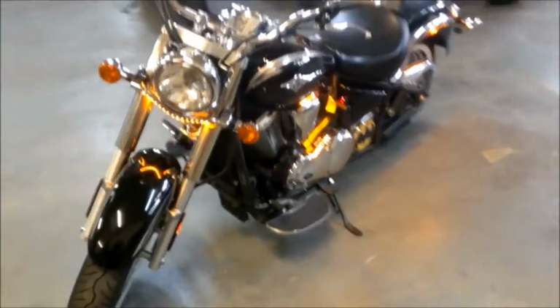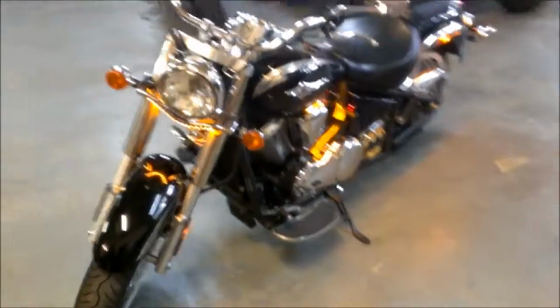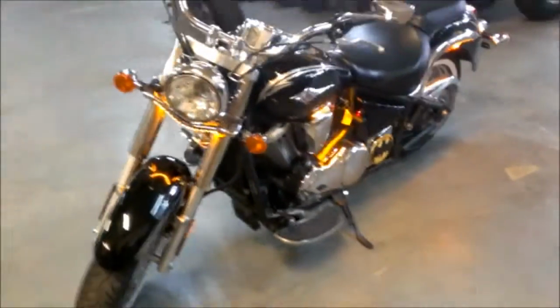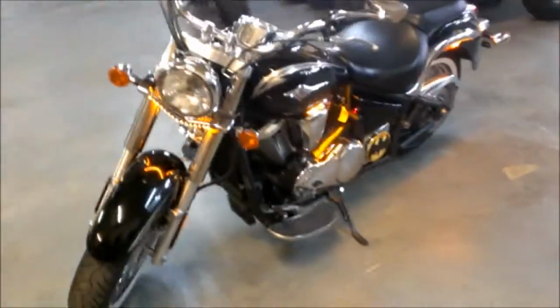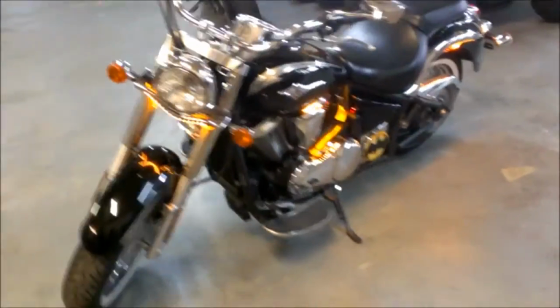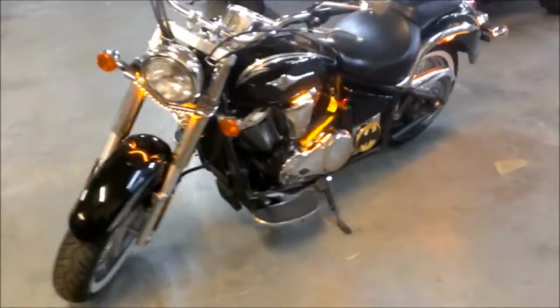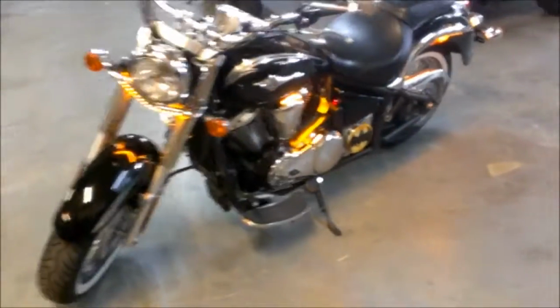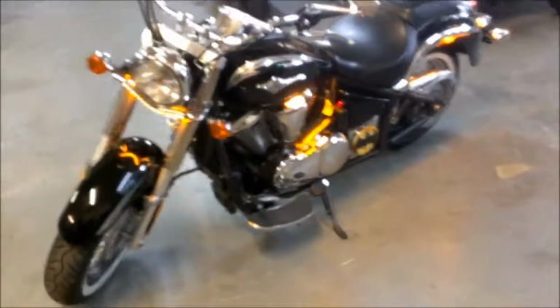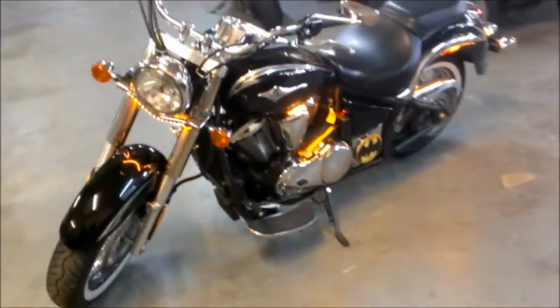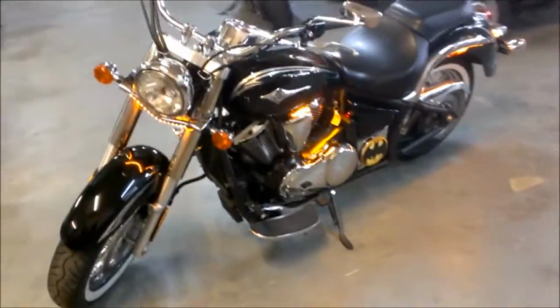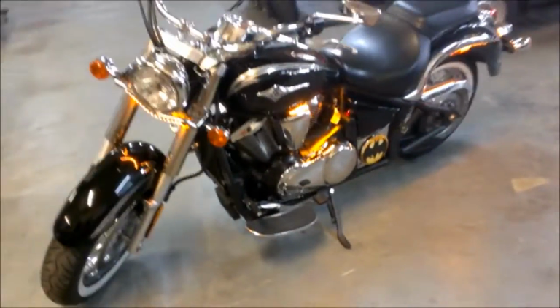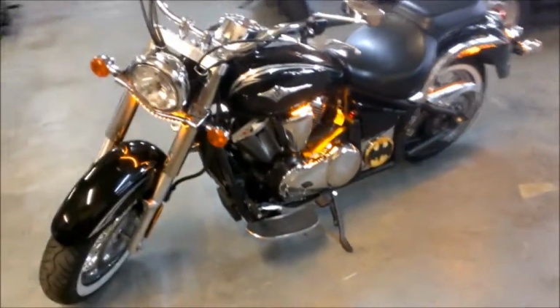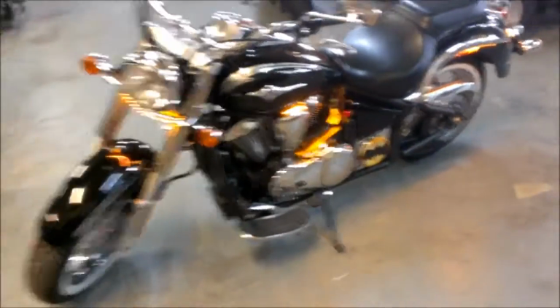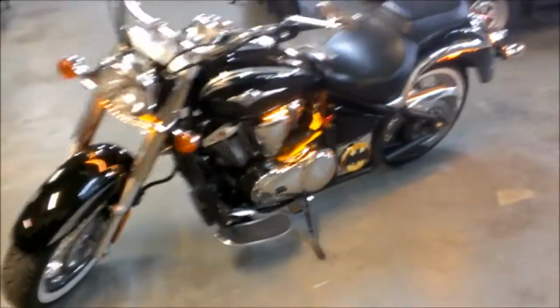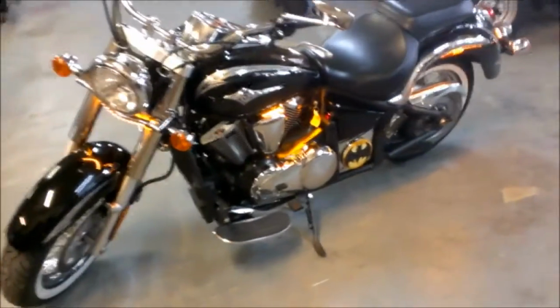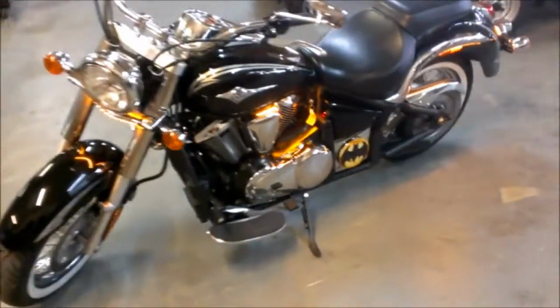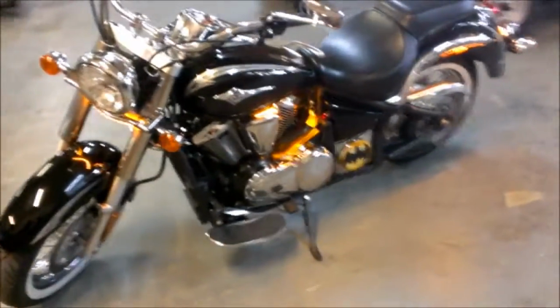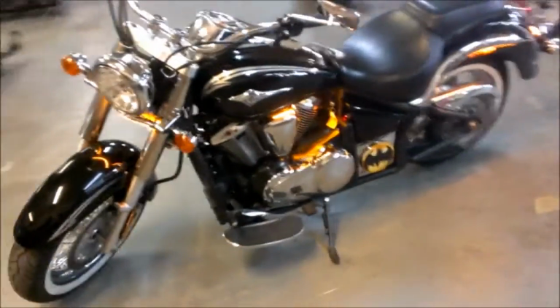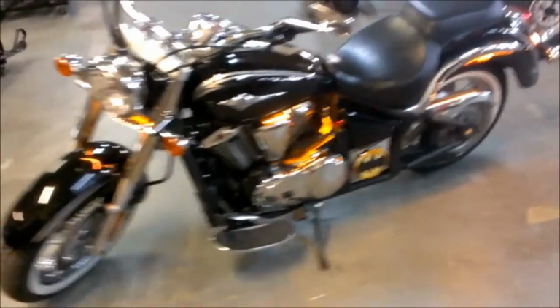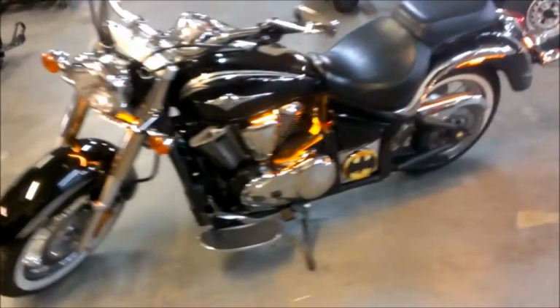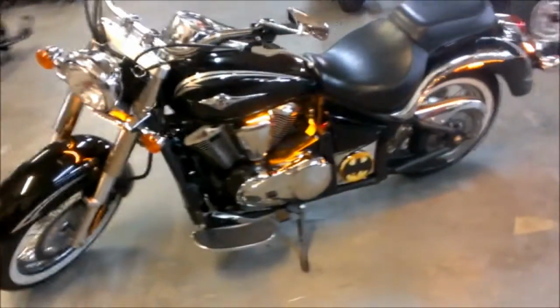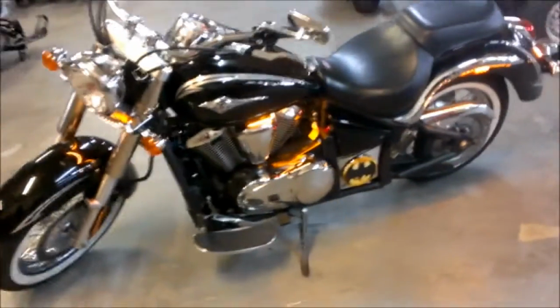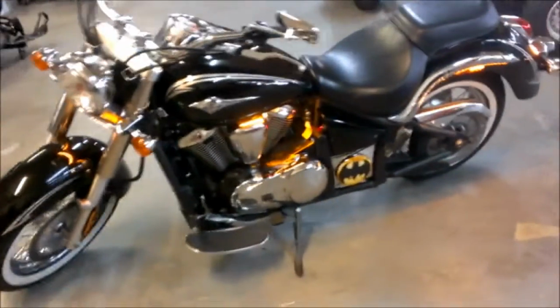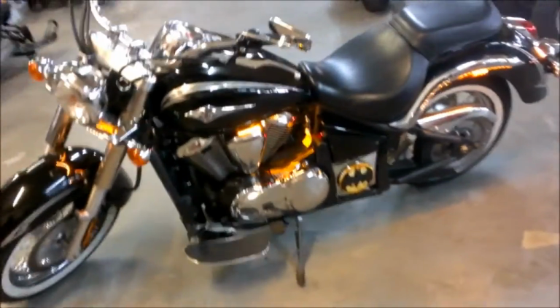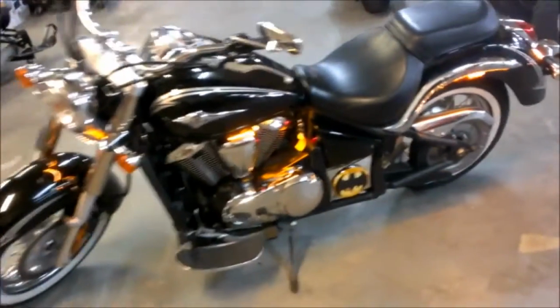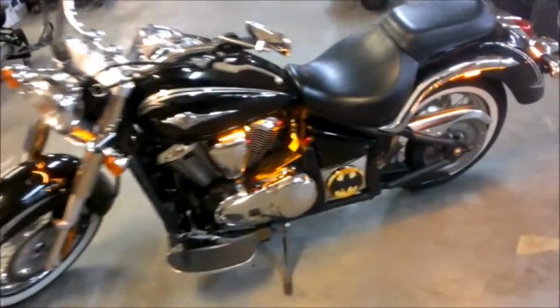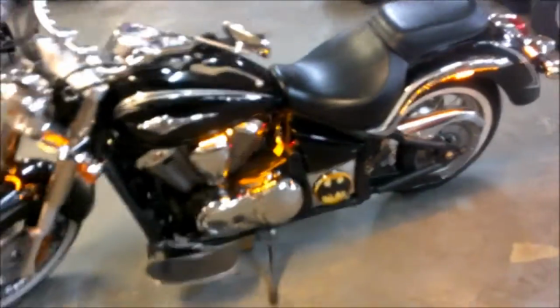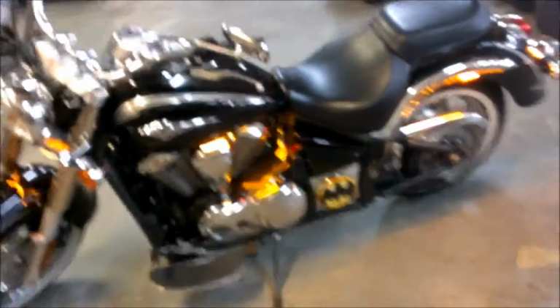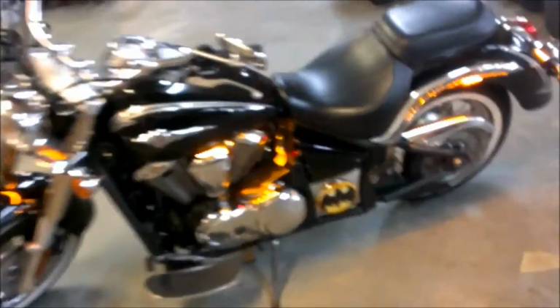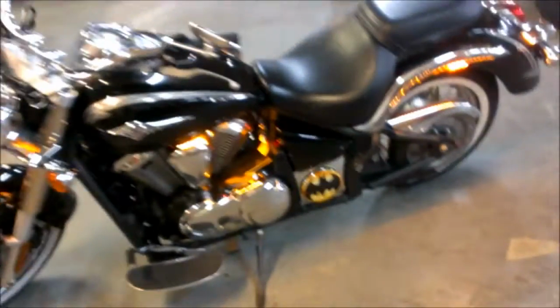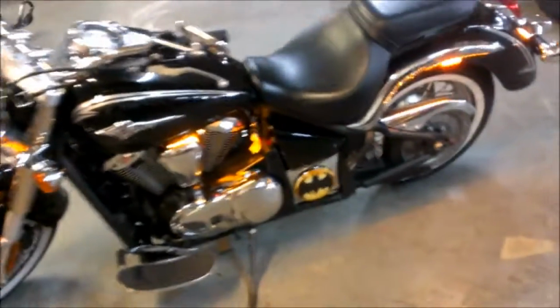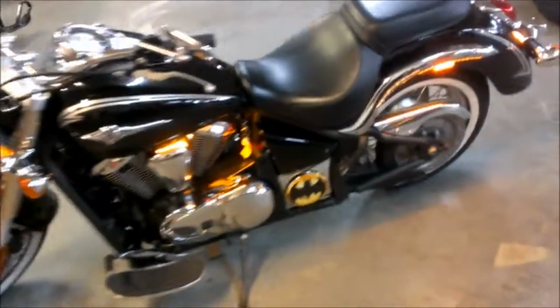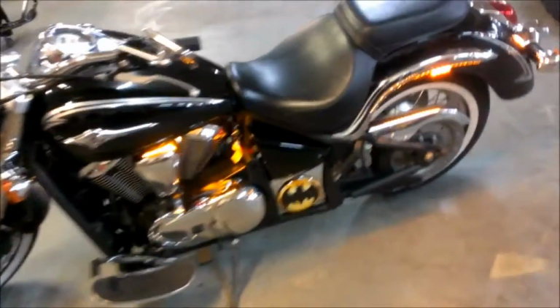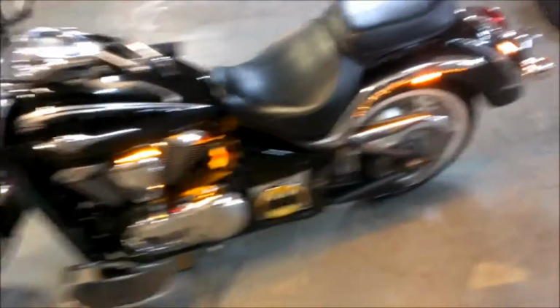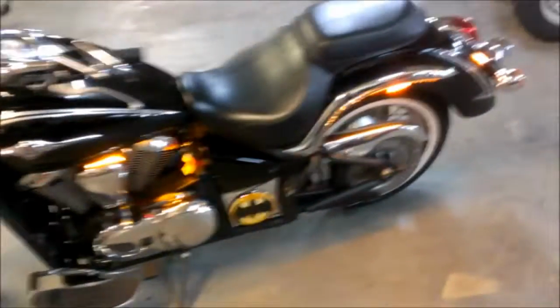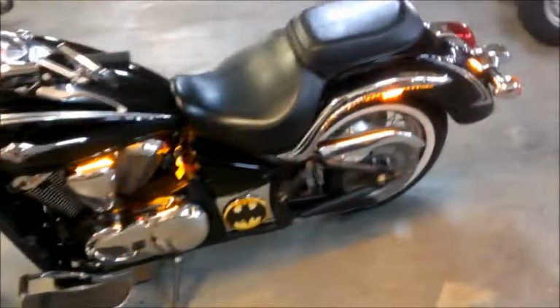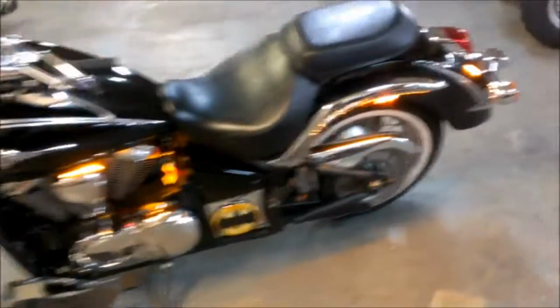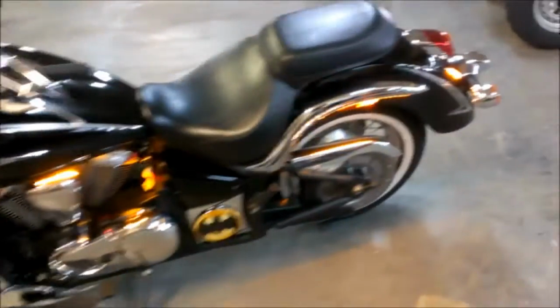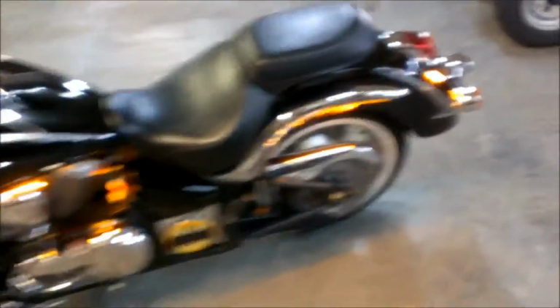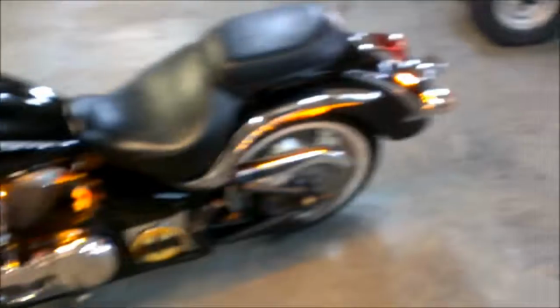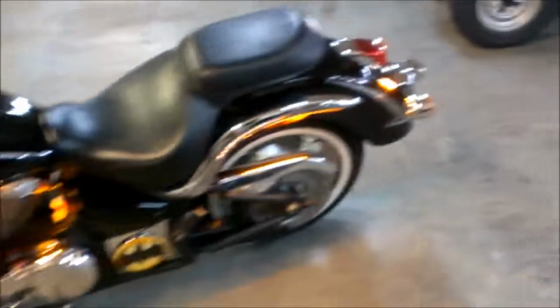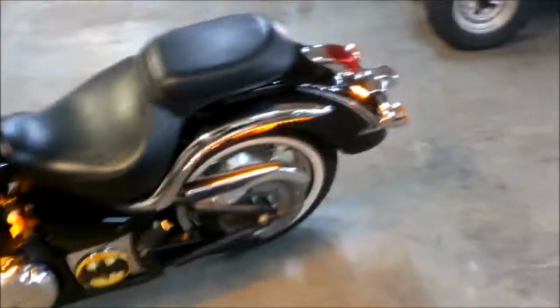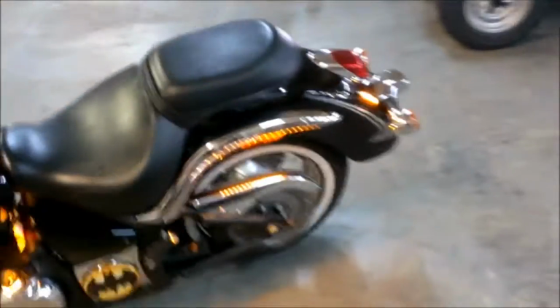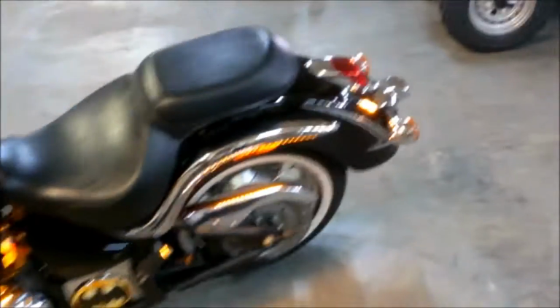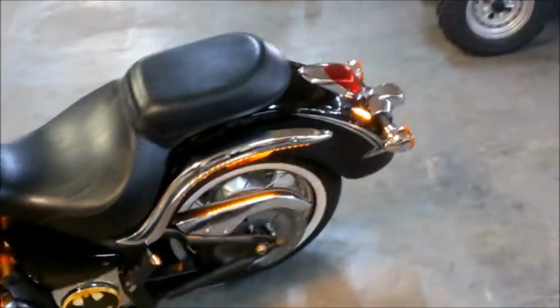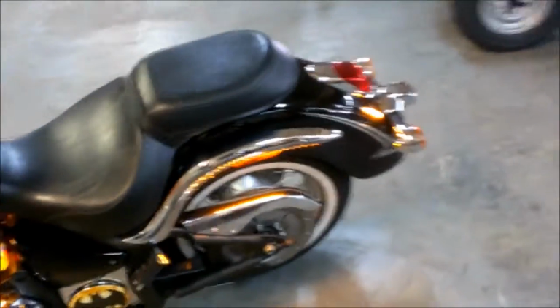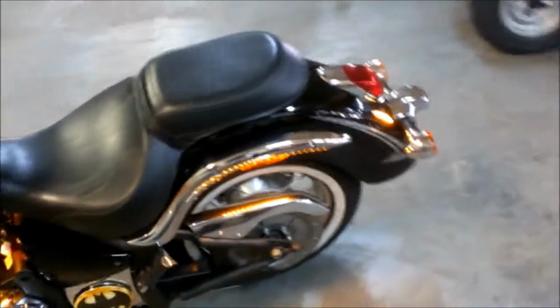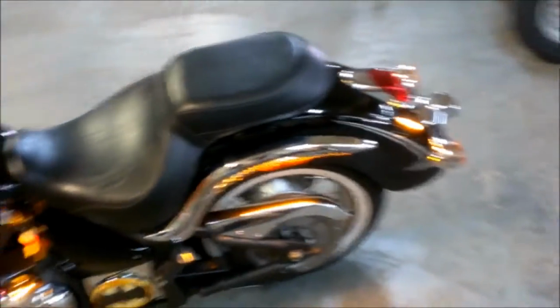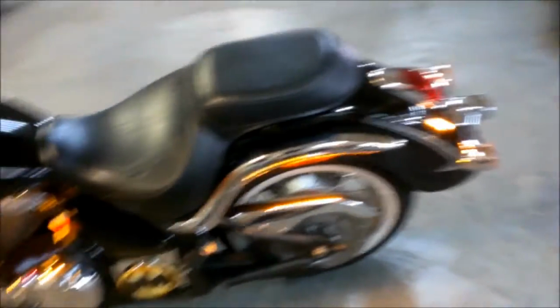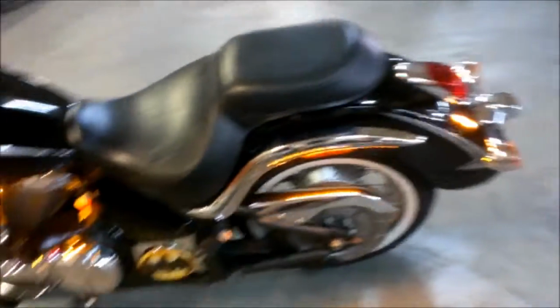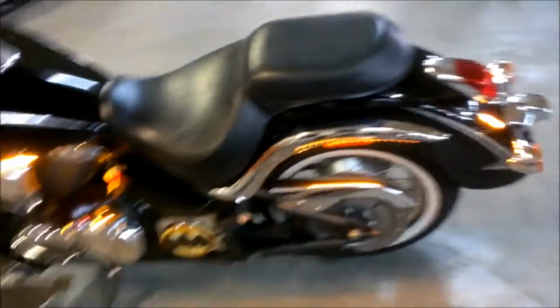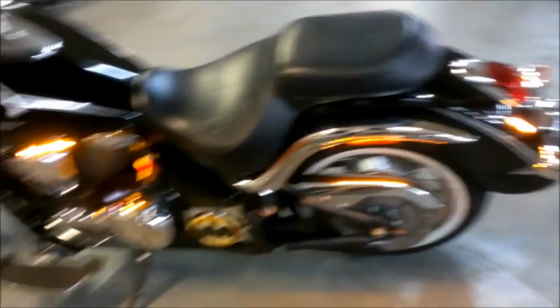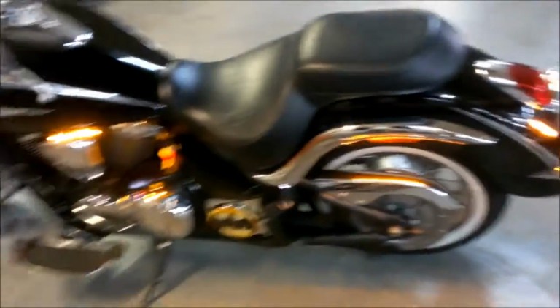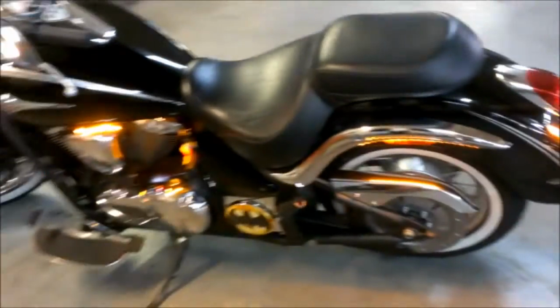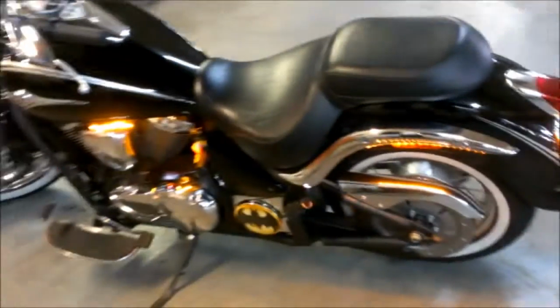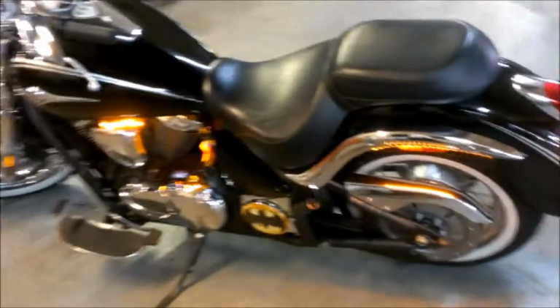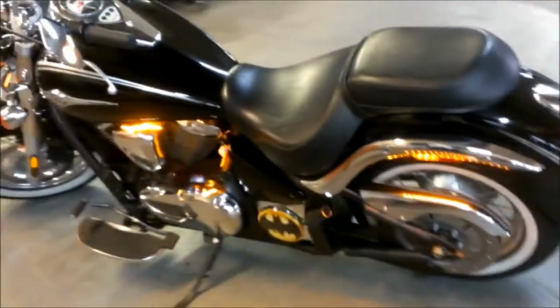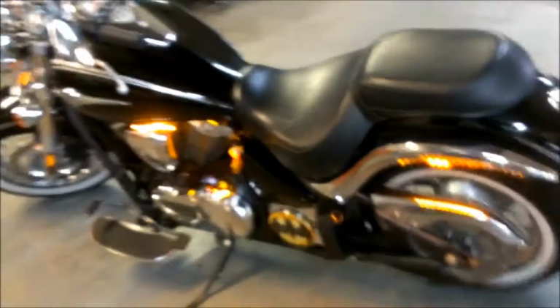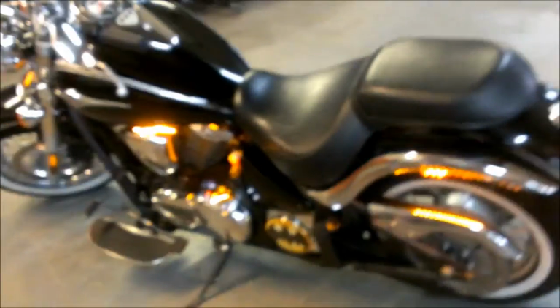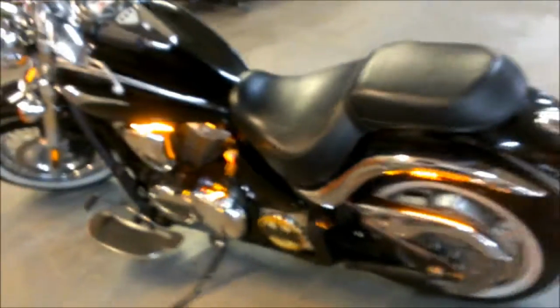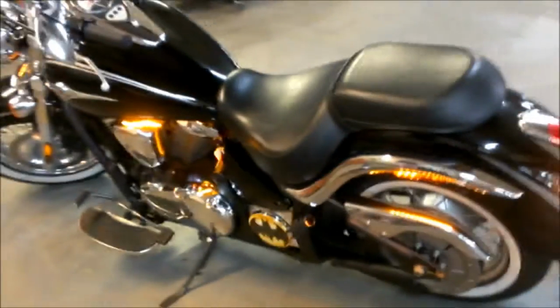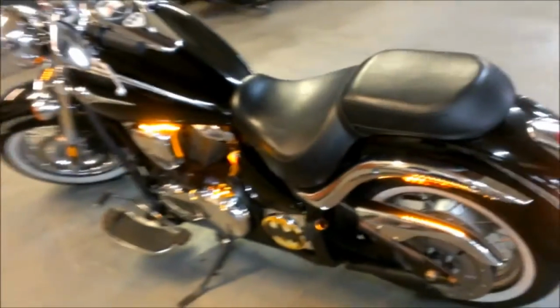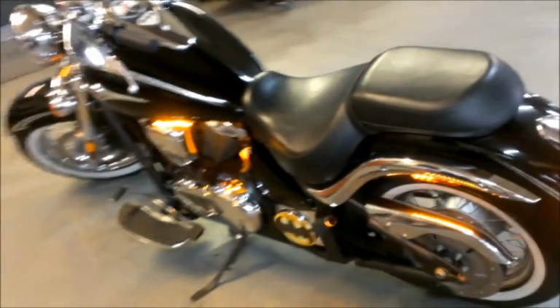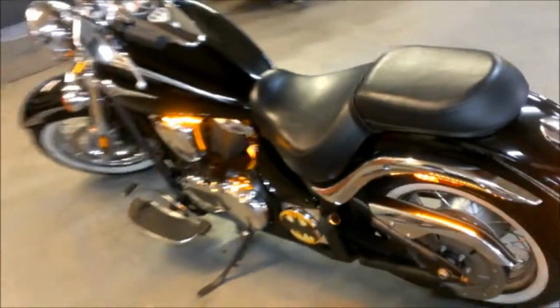Just serviced at the dealership — all fluids changed, inspected, certified, and includes a one-year warranty. All for only $59.99.